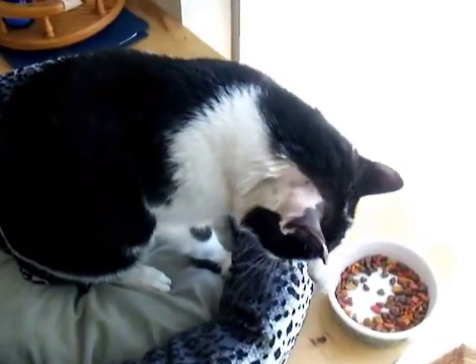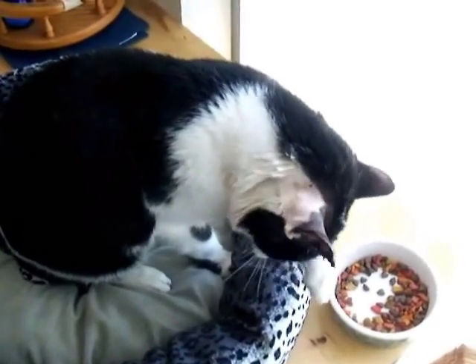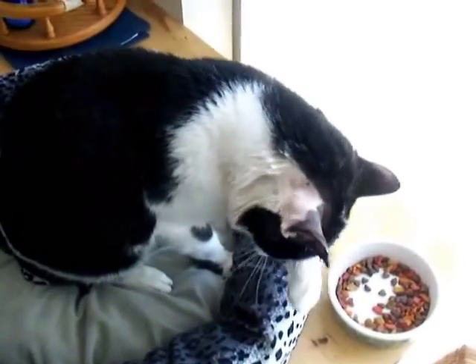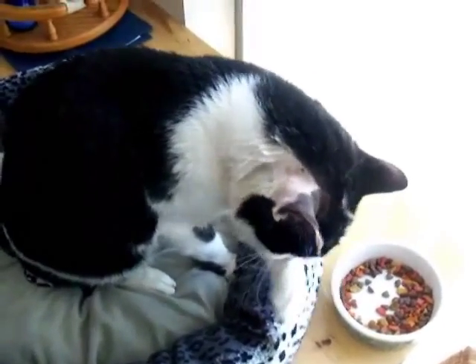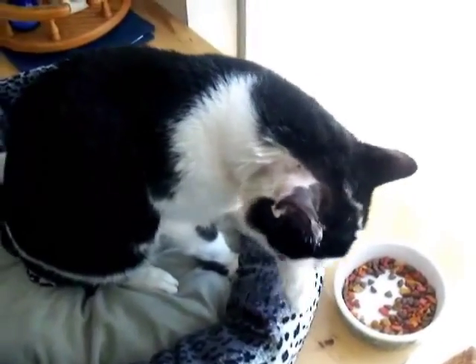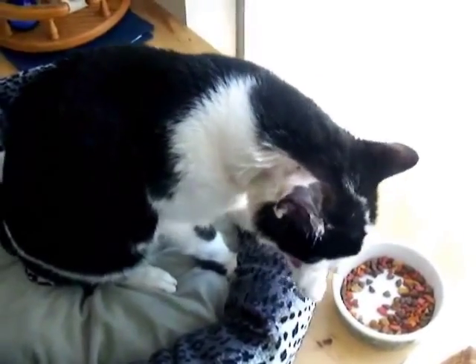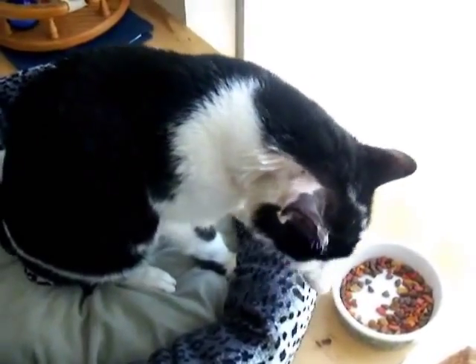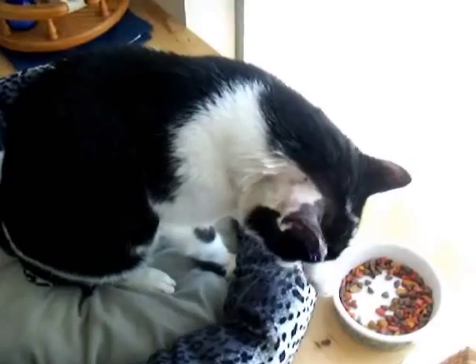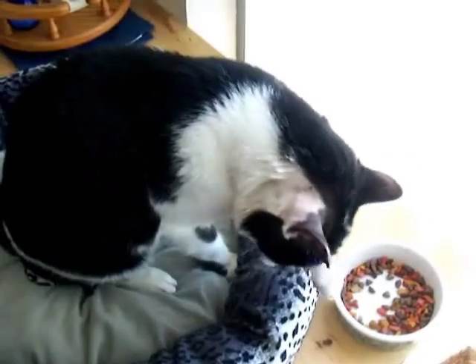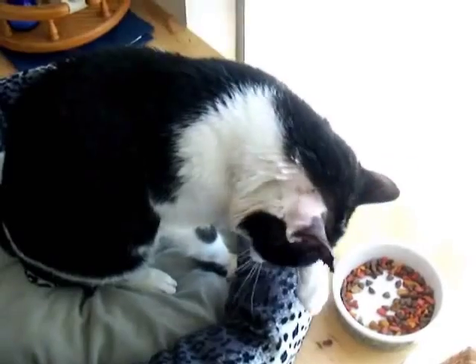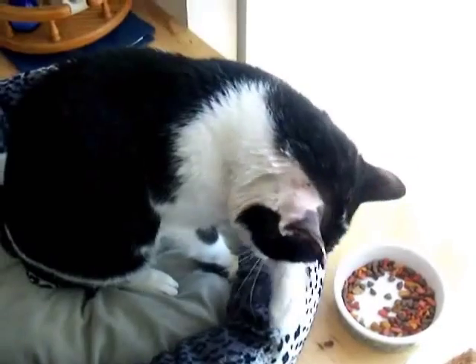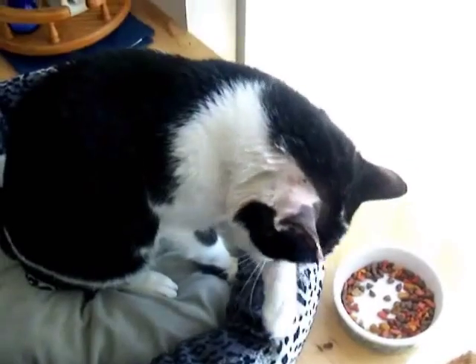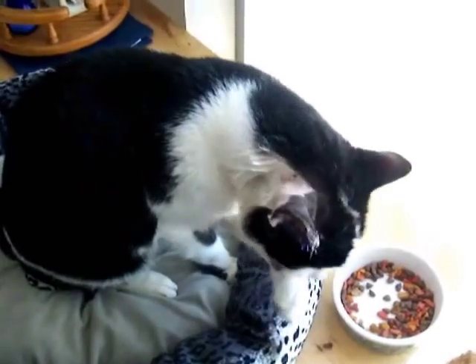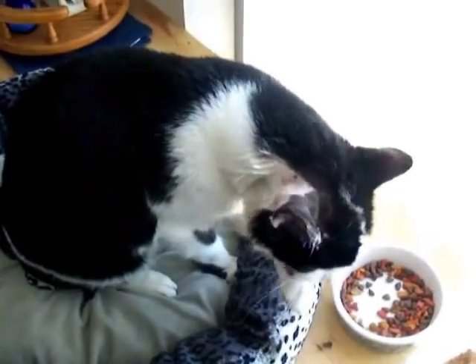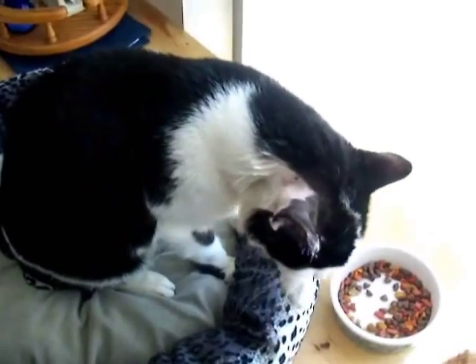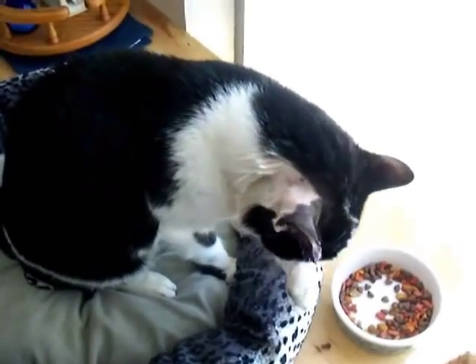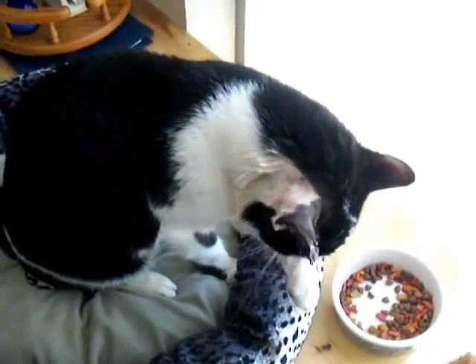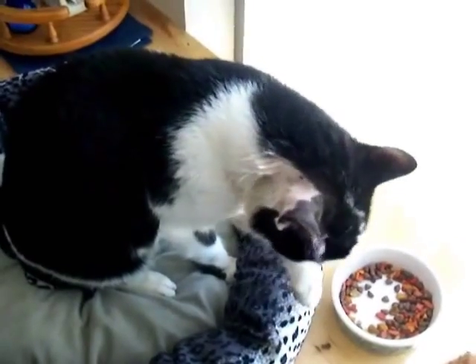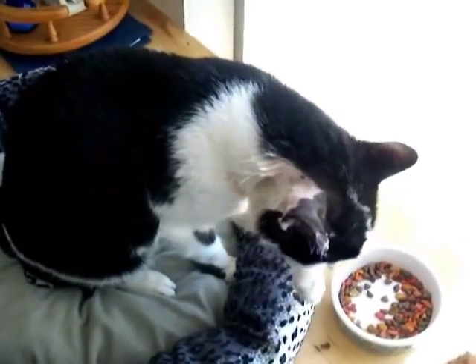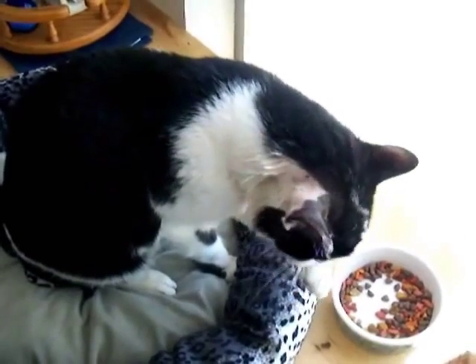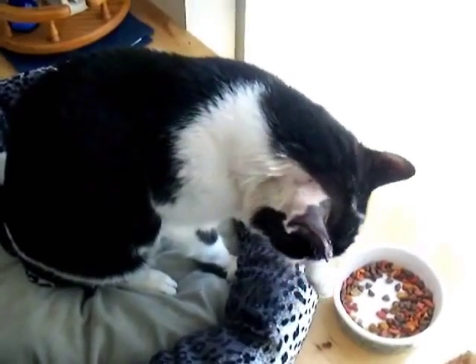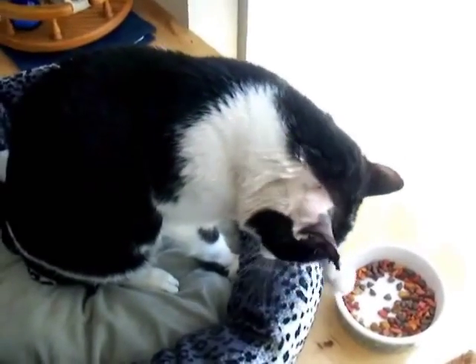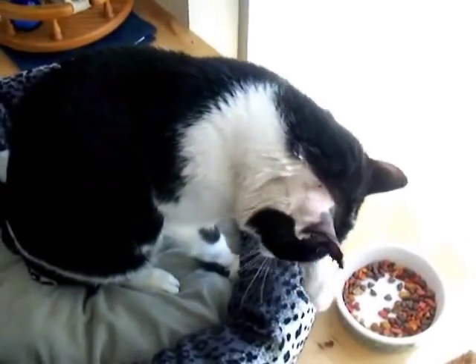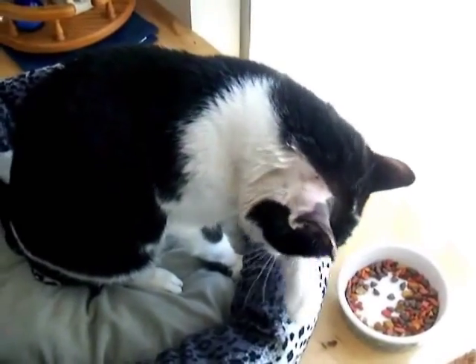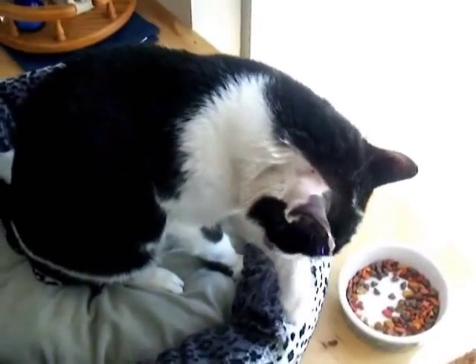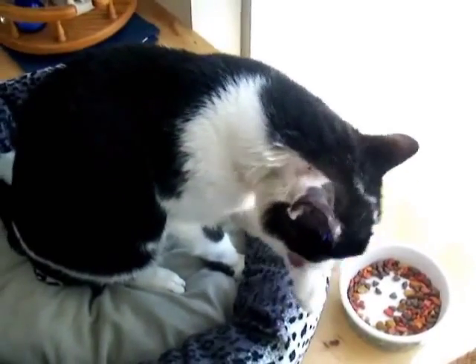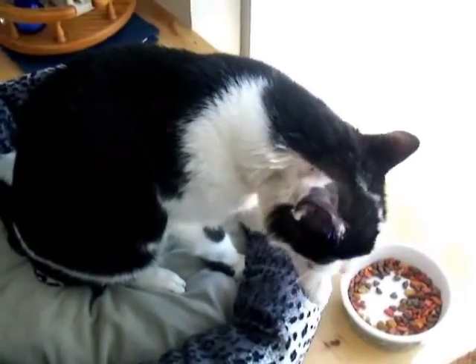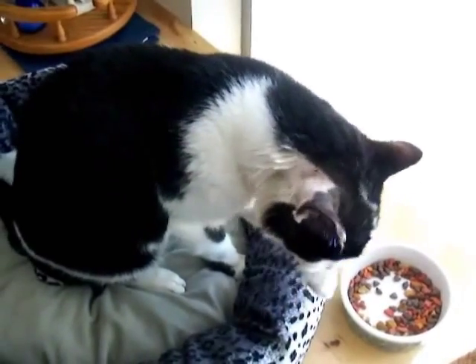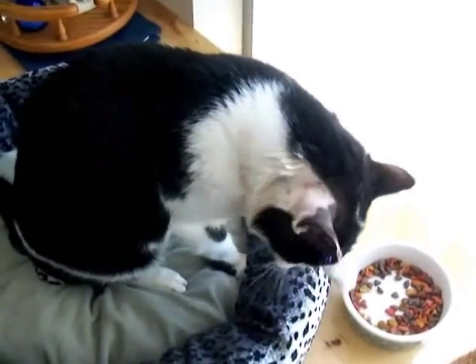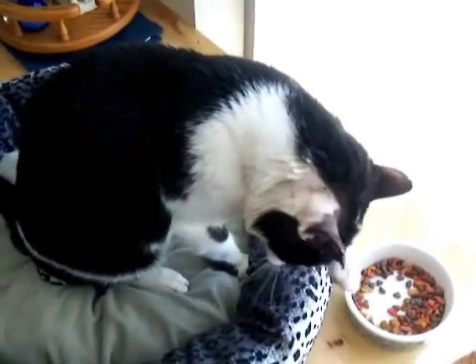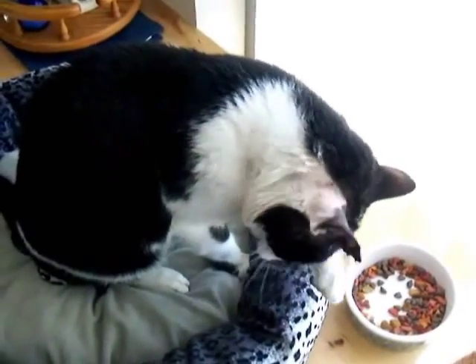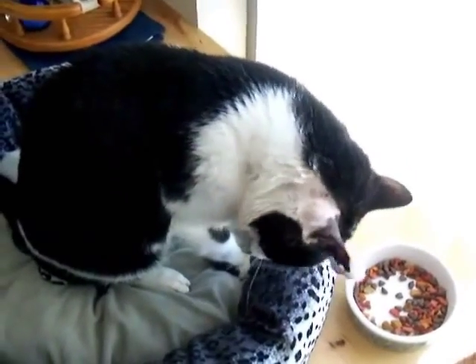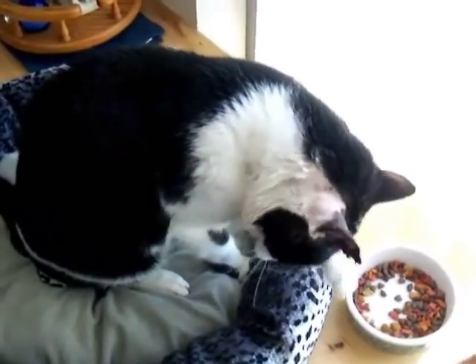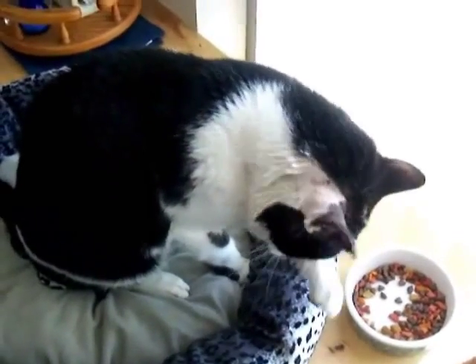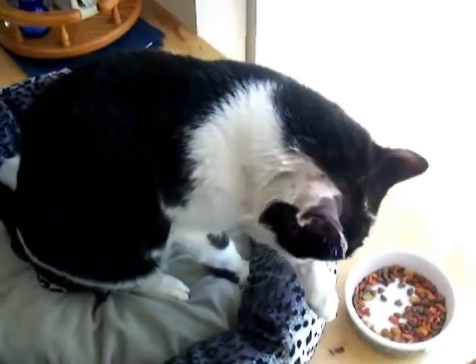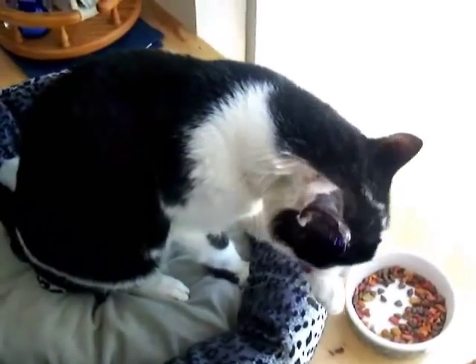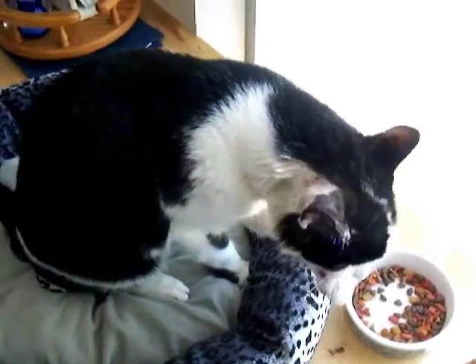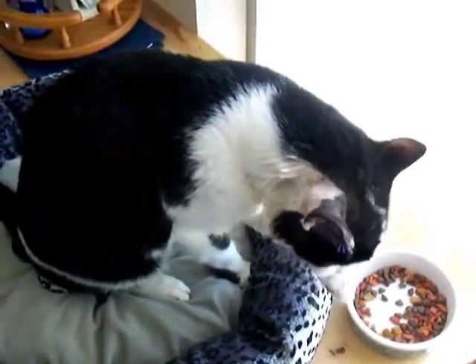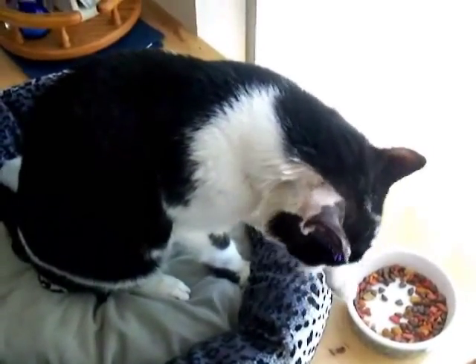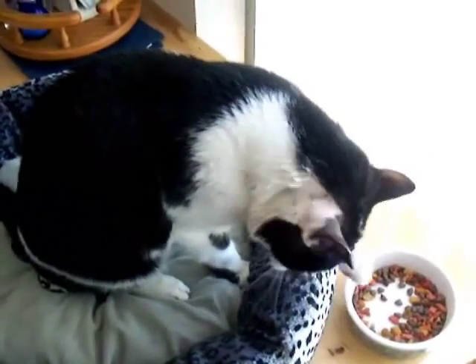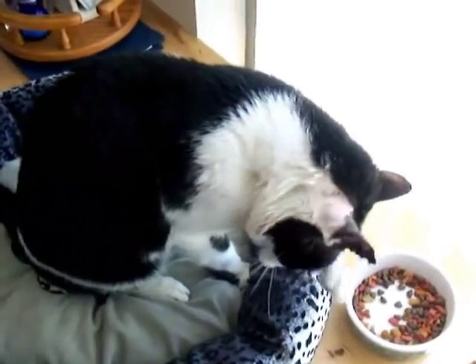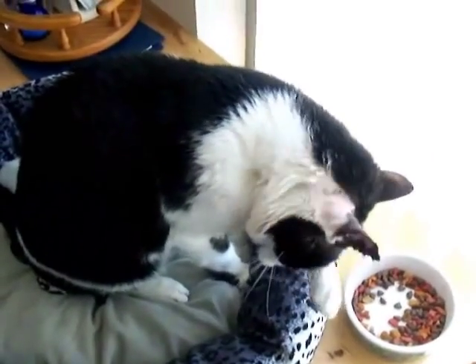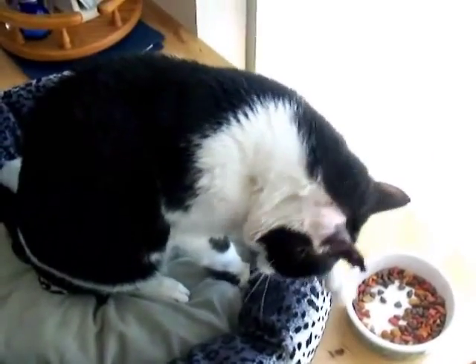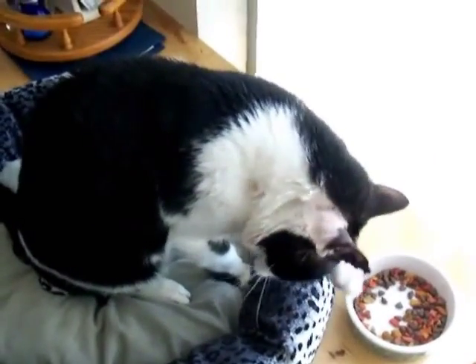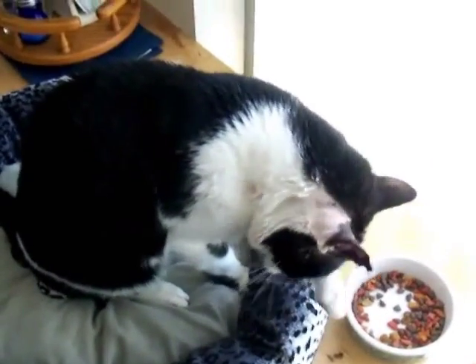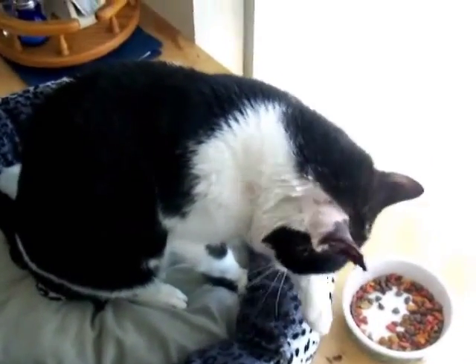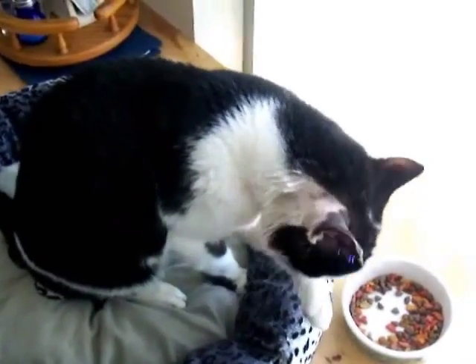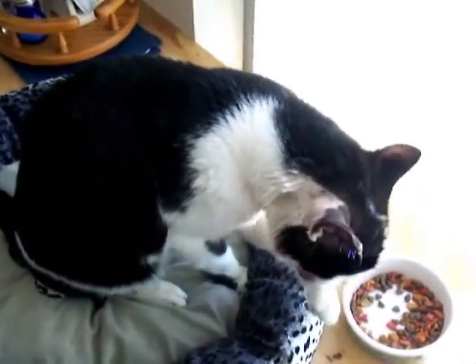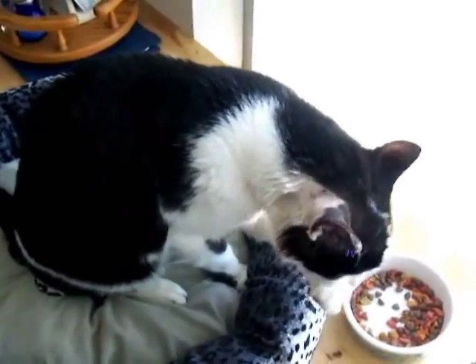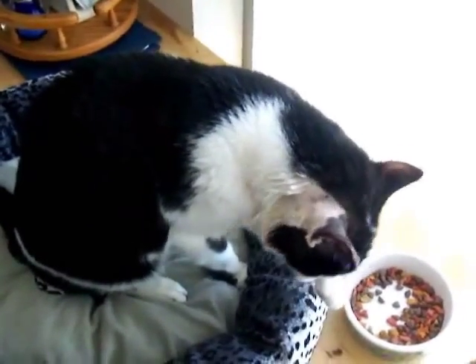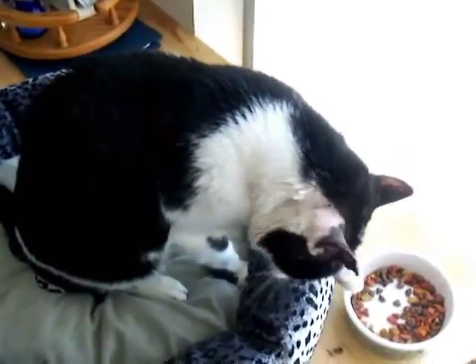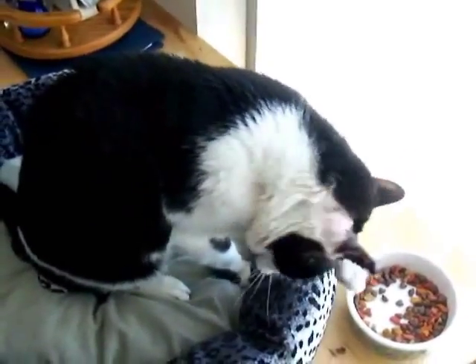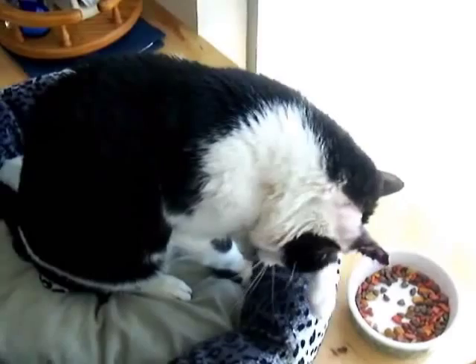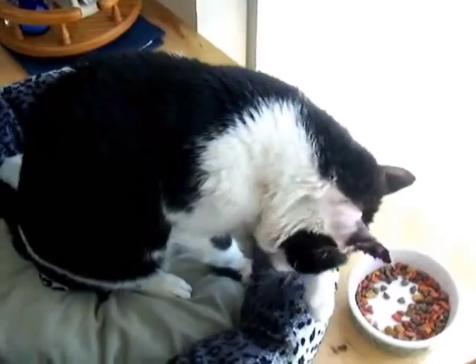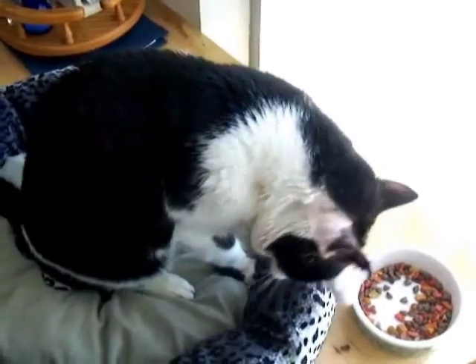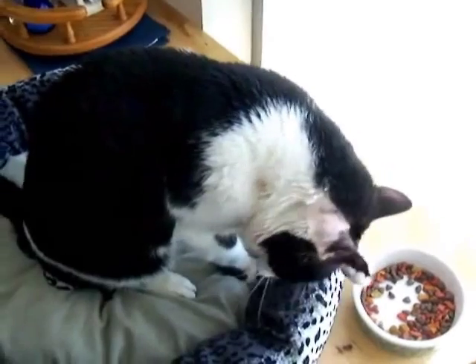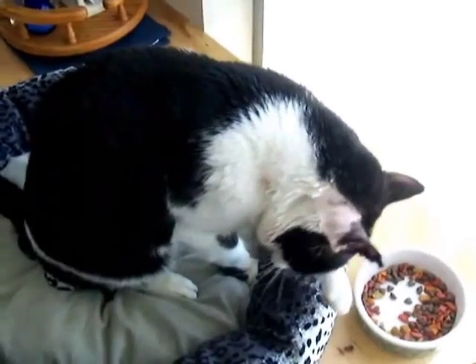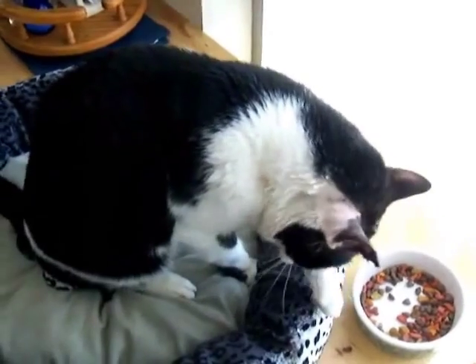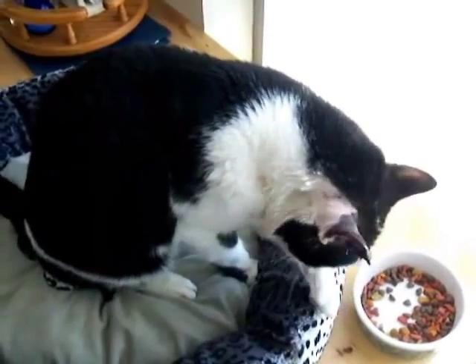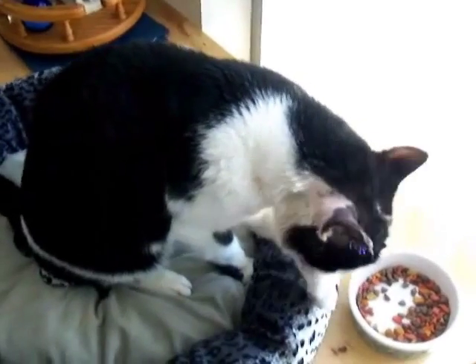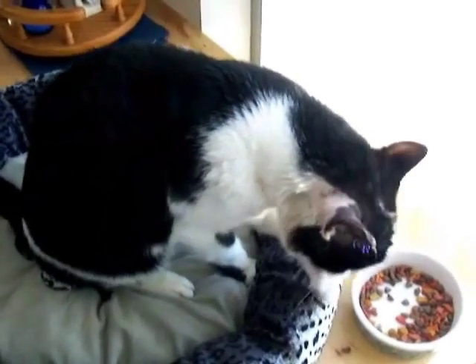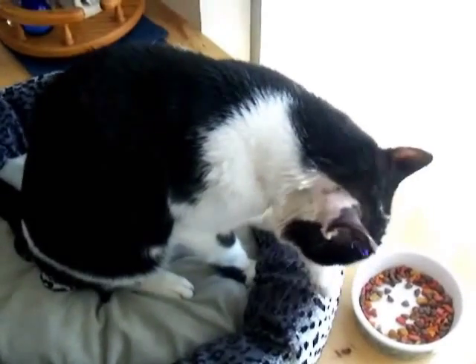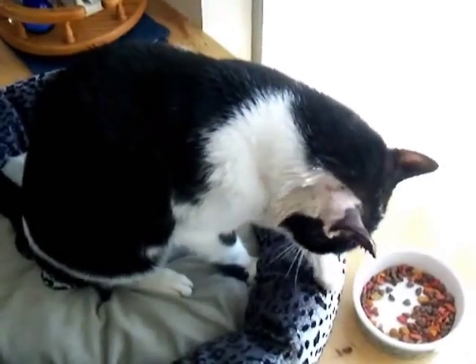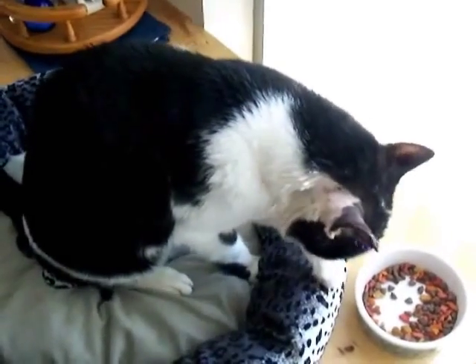Notice they shaved his ear too. How embarrassing for a stately cat.